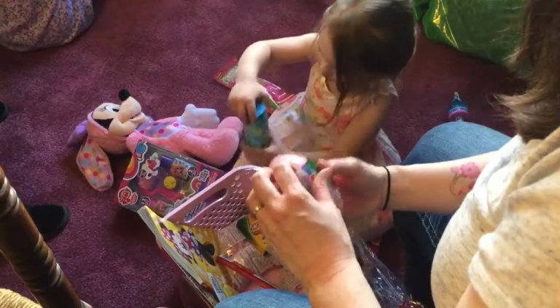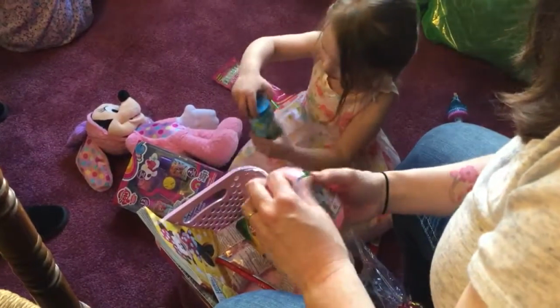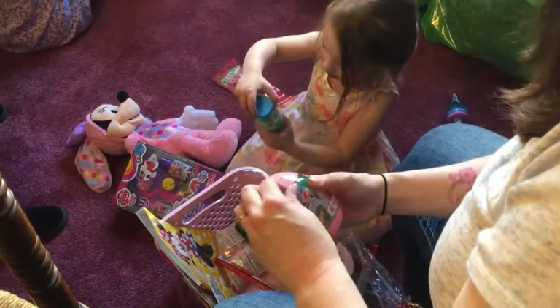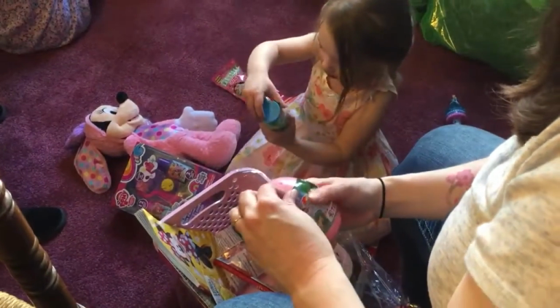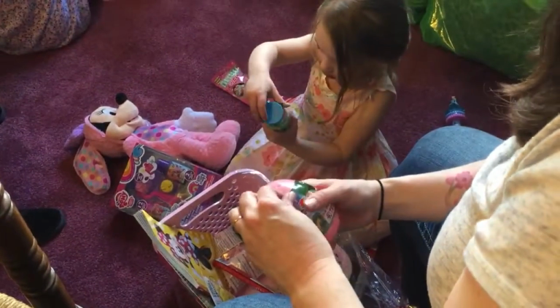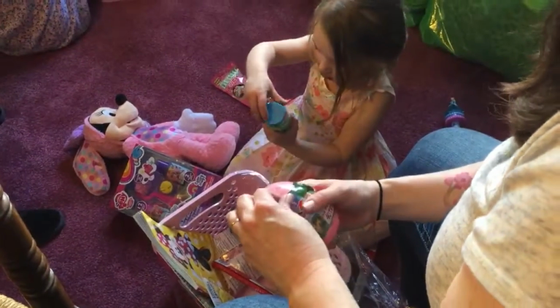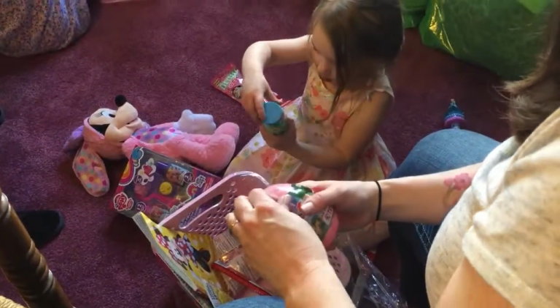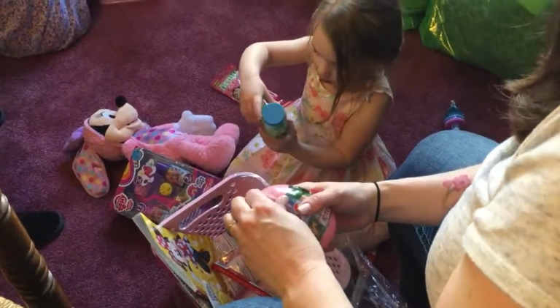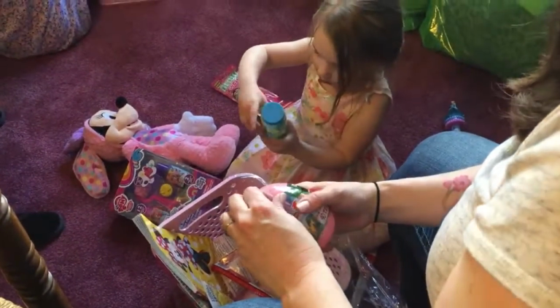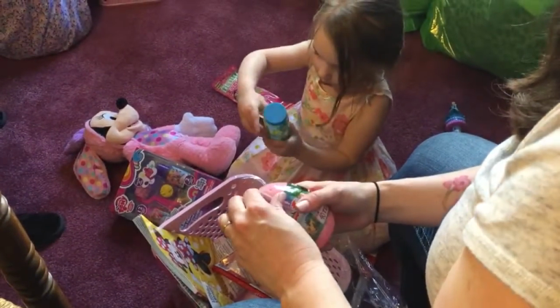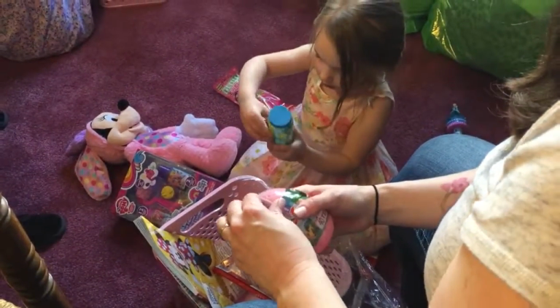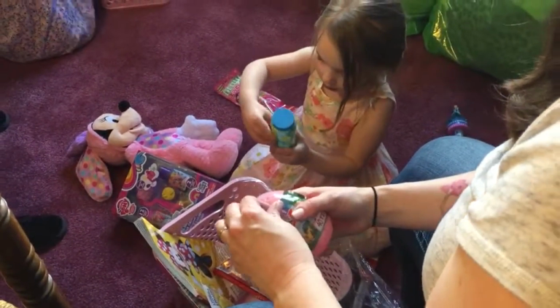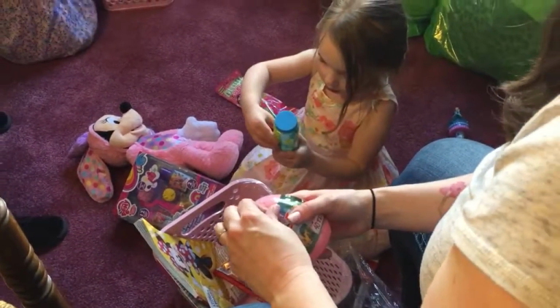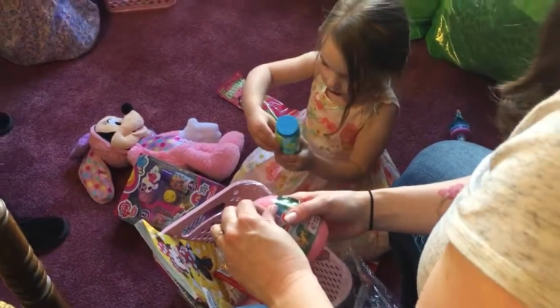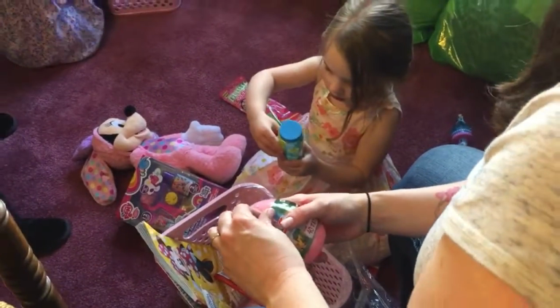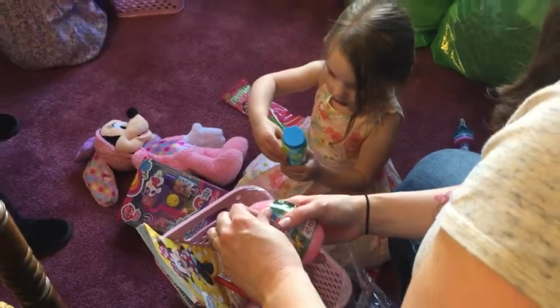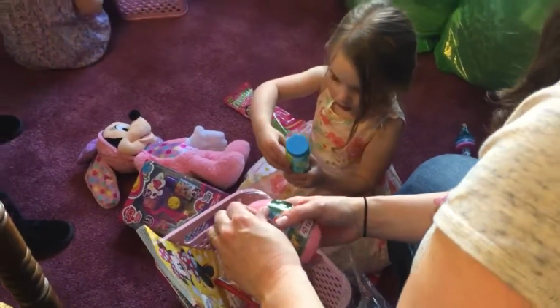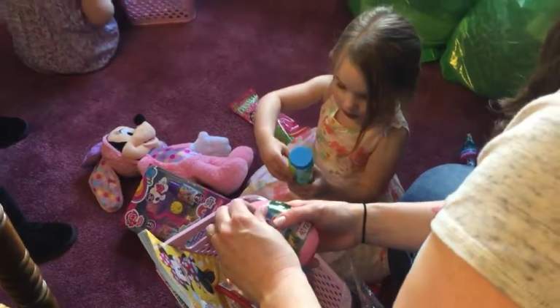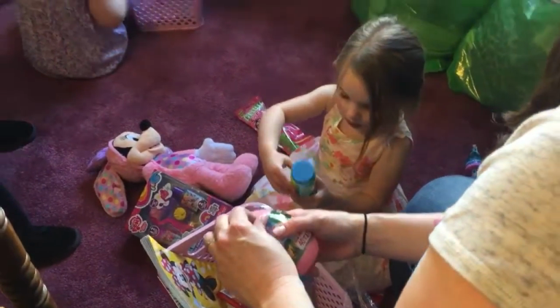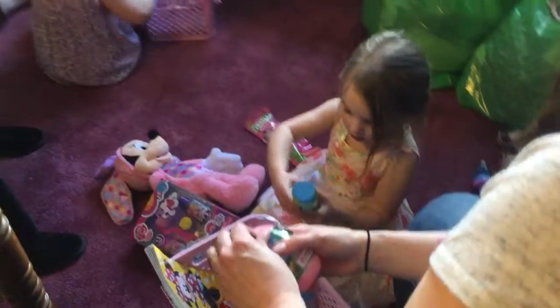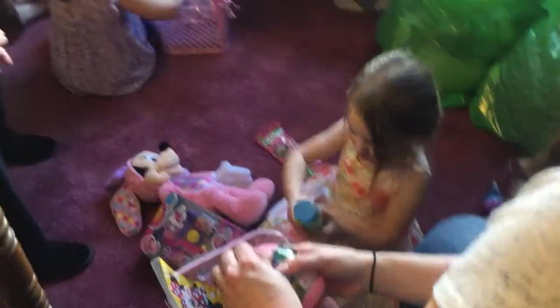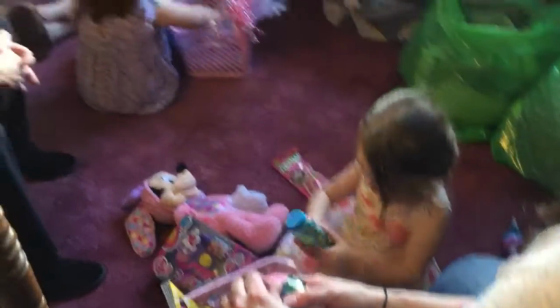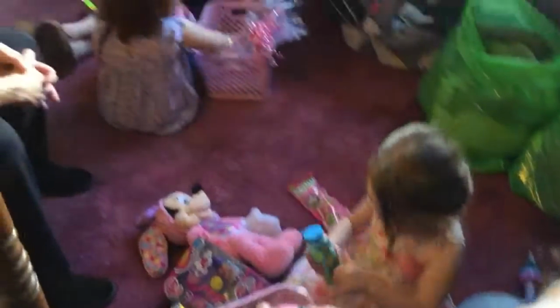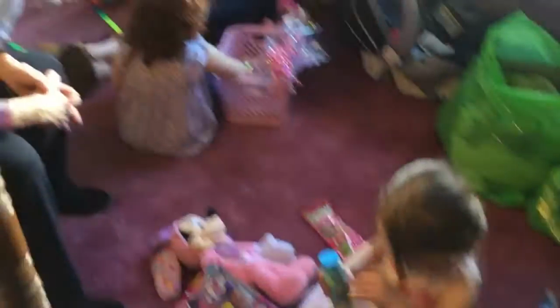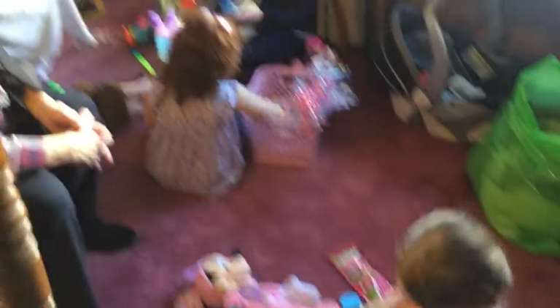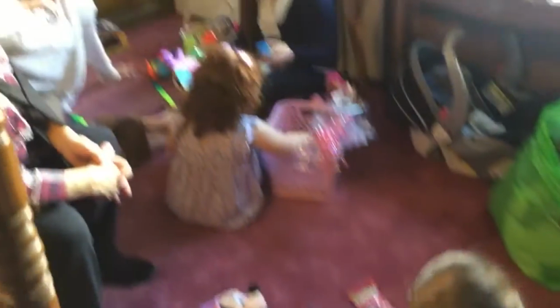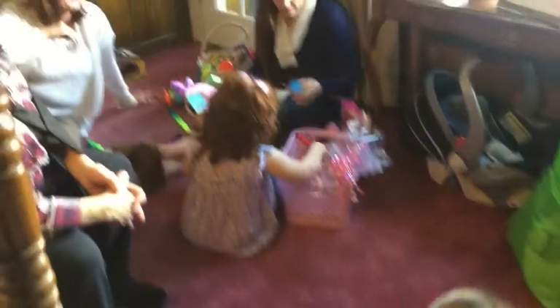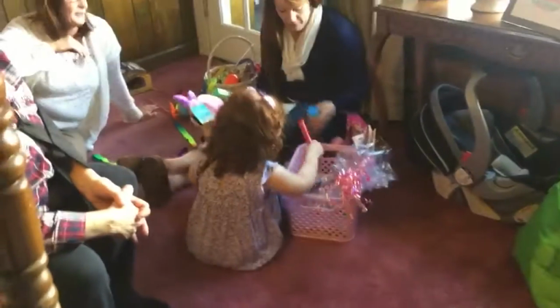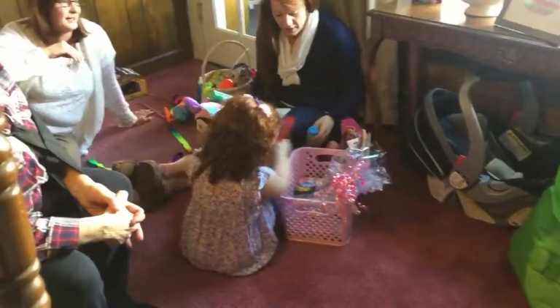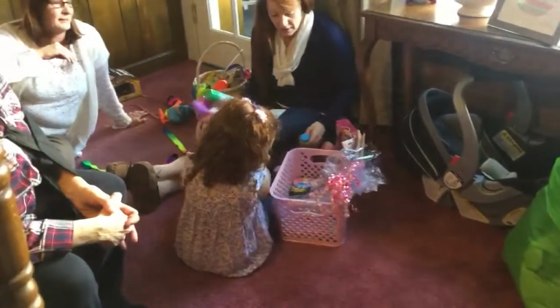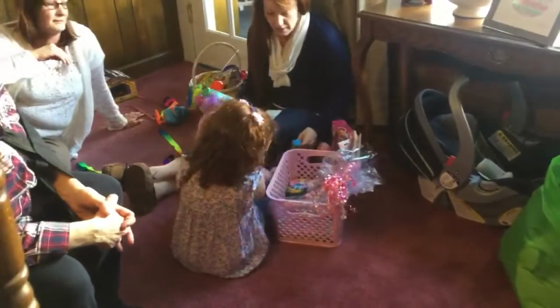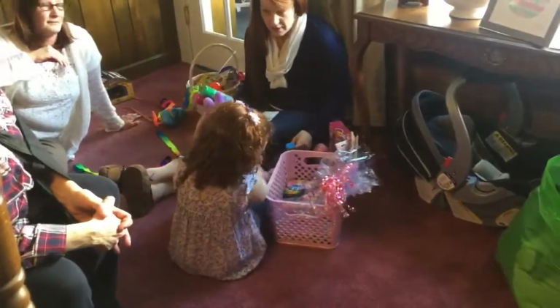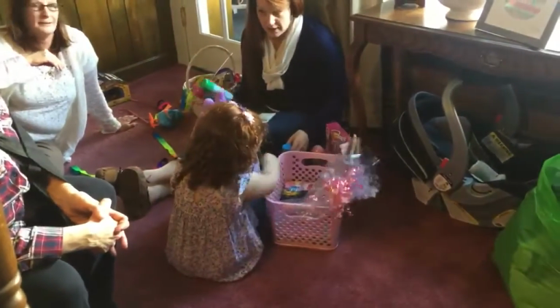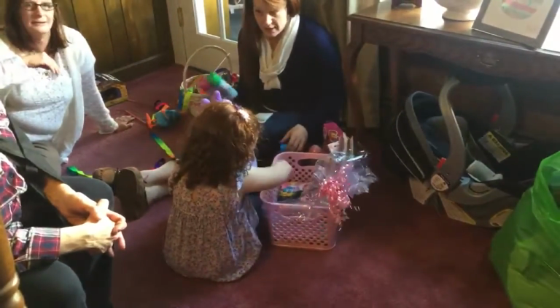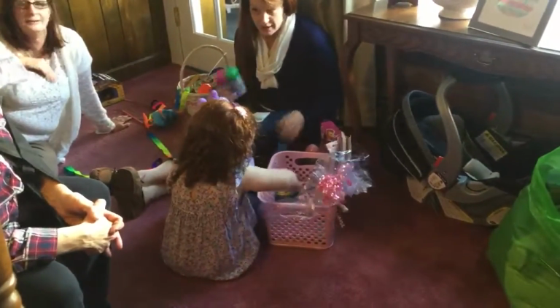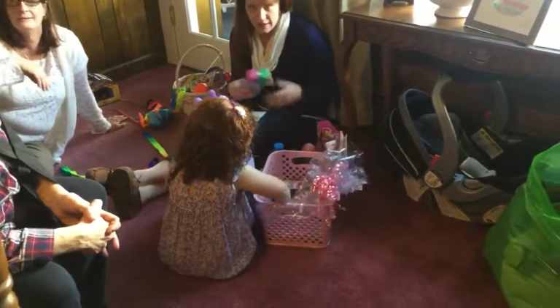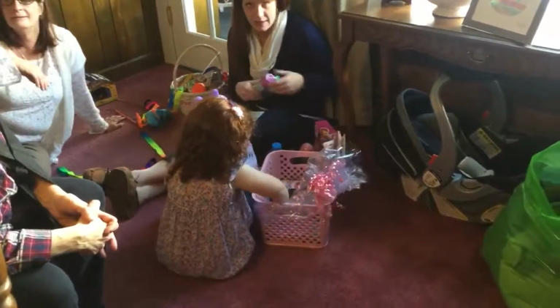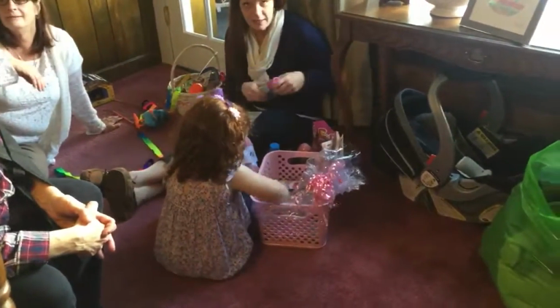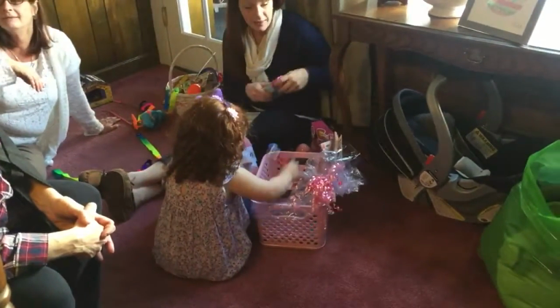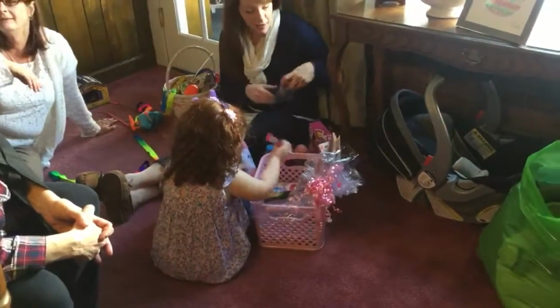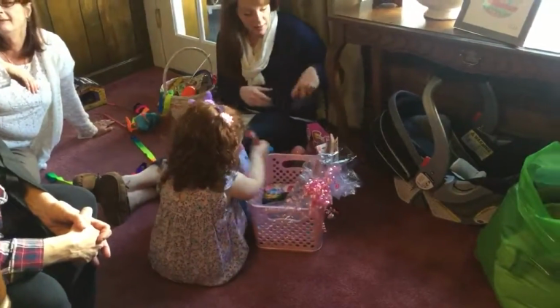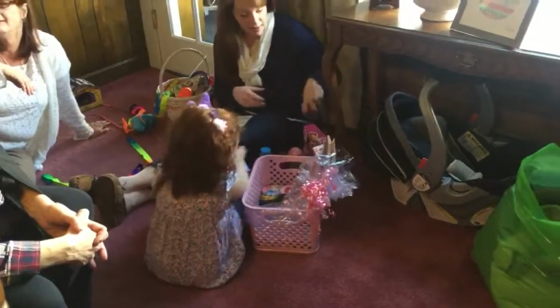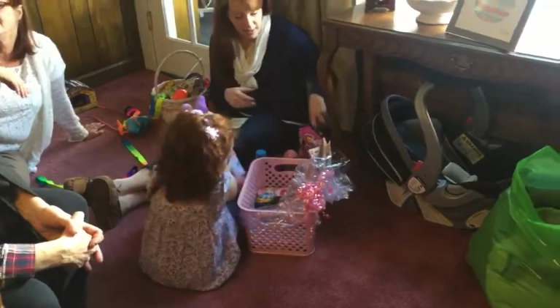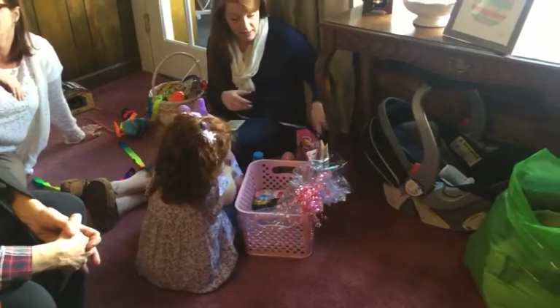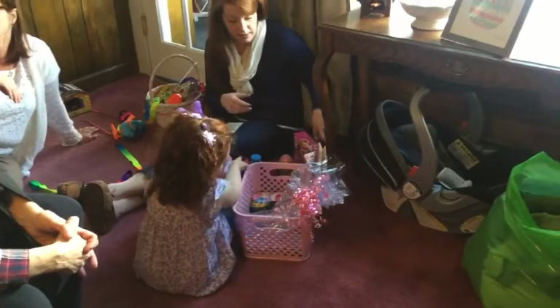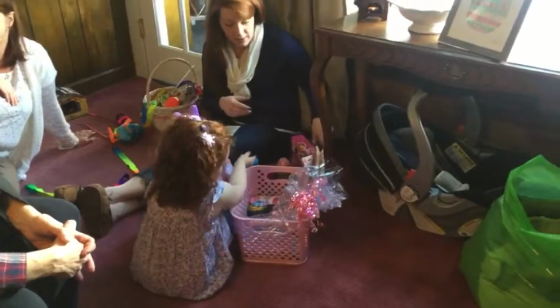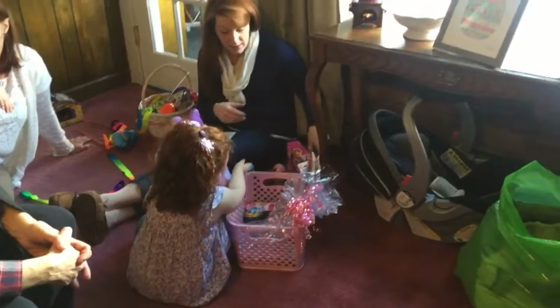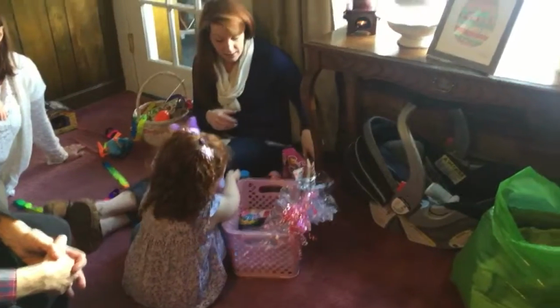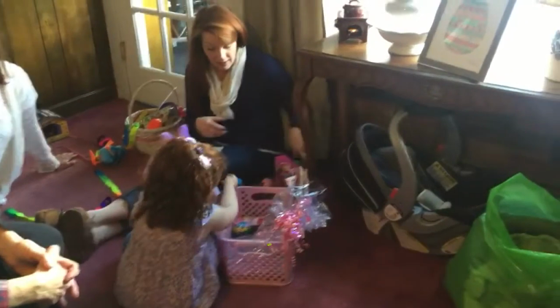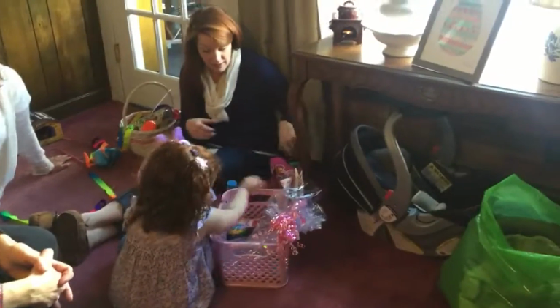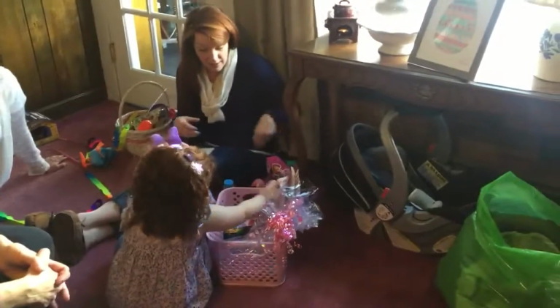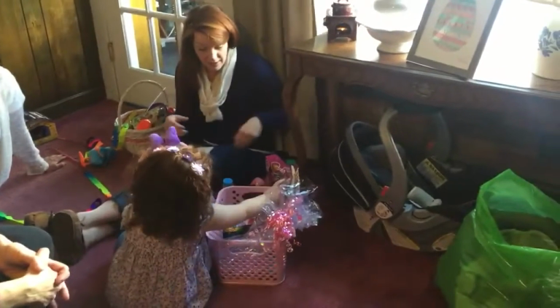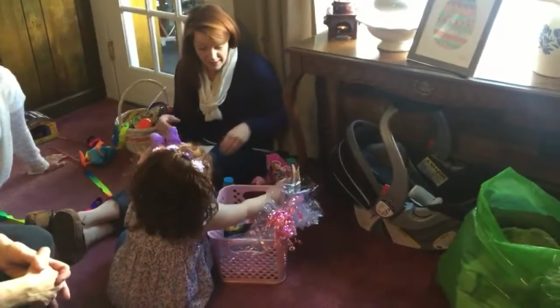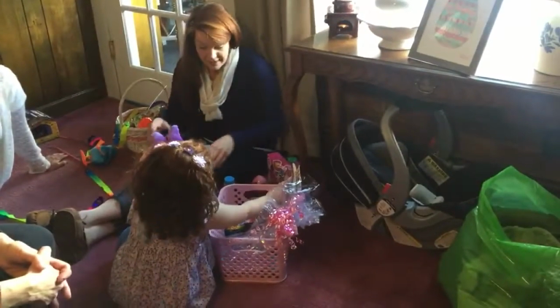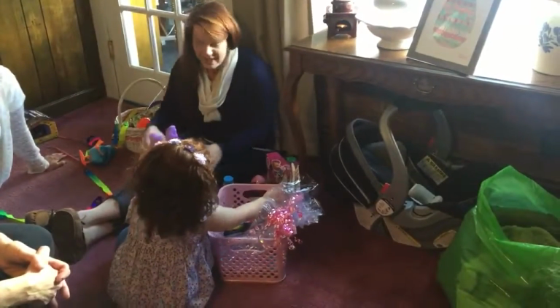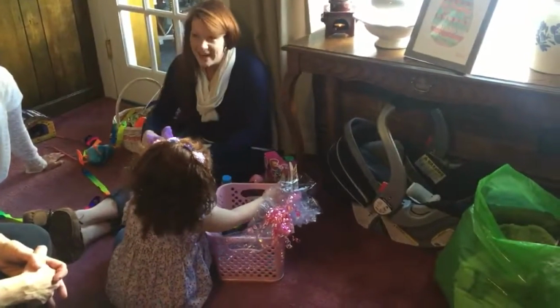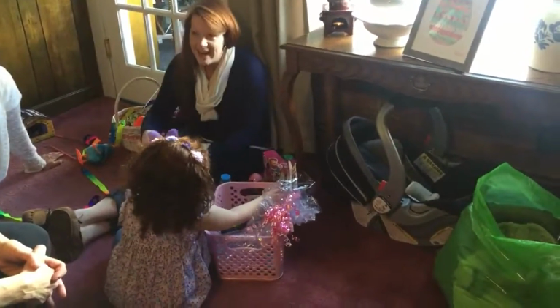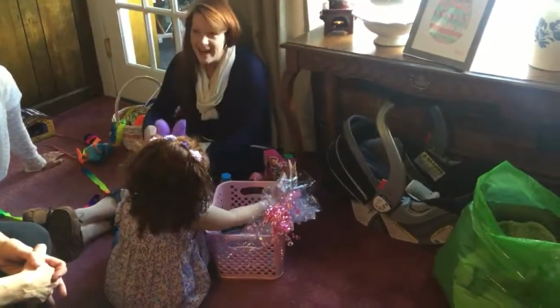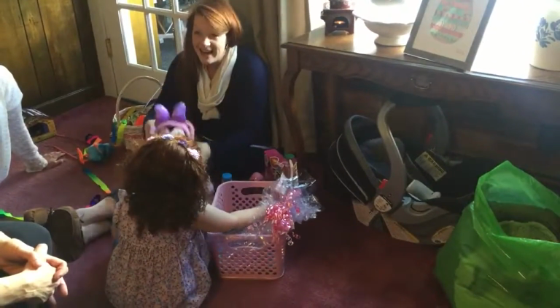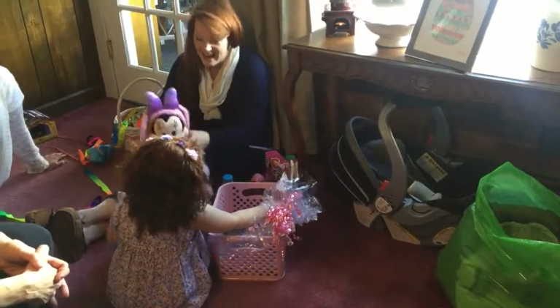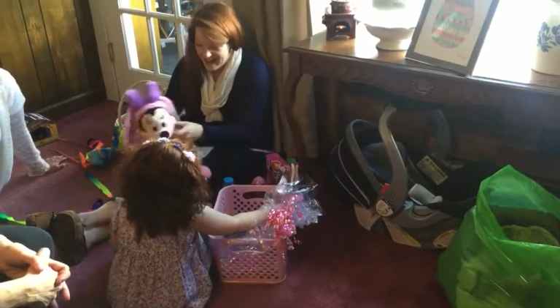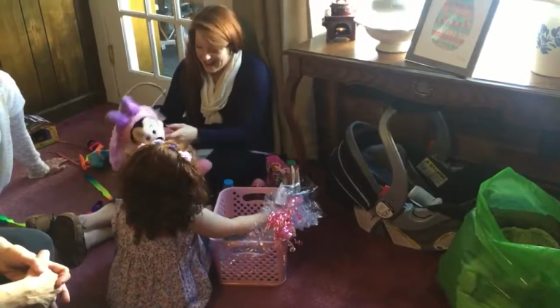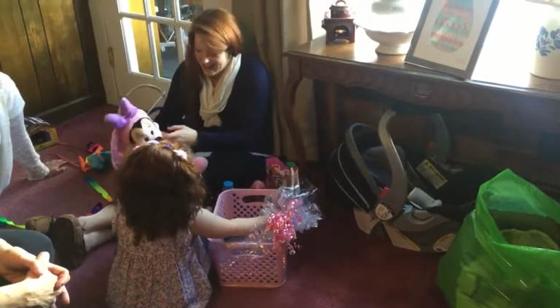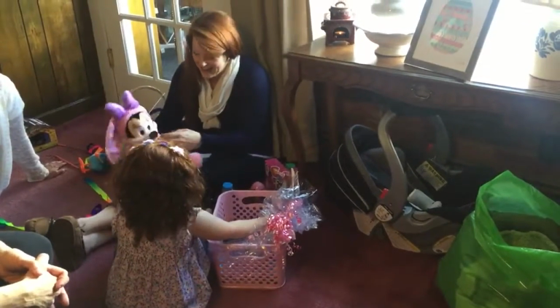Silly string! Oh yeah, that's gonna be fun. Oh yeah, that's like mommy's house. It cleans up easy.